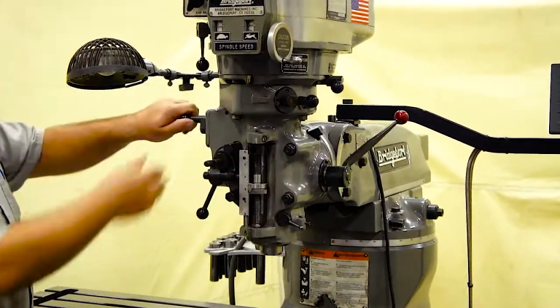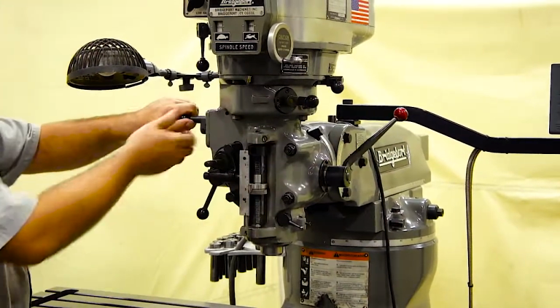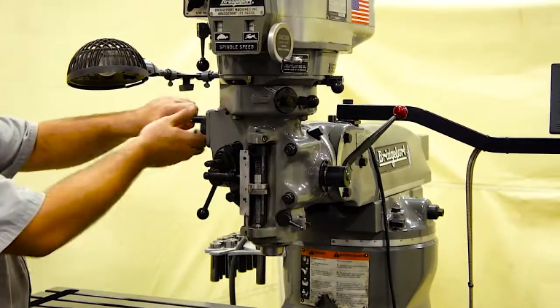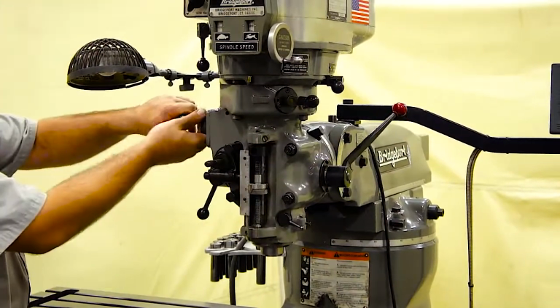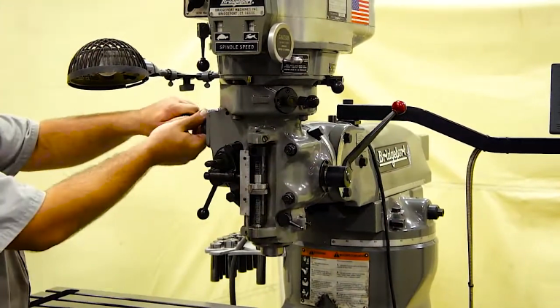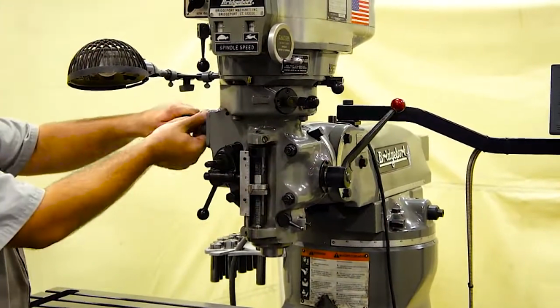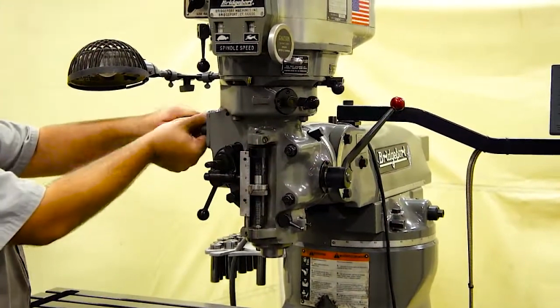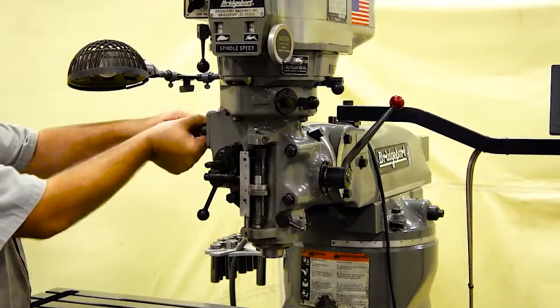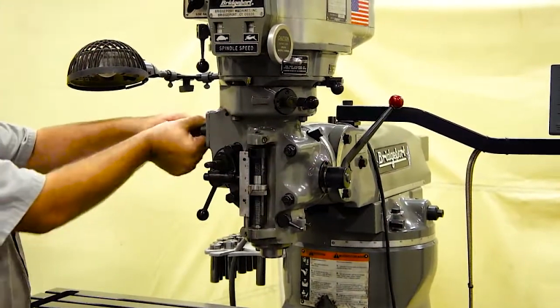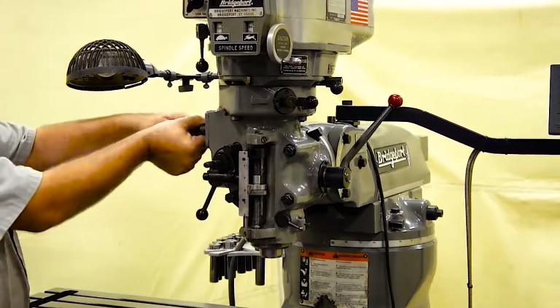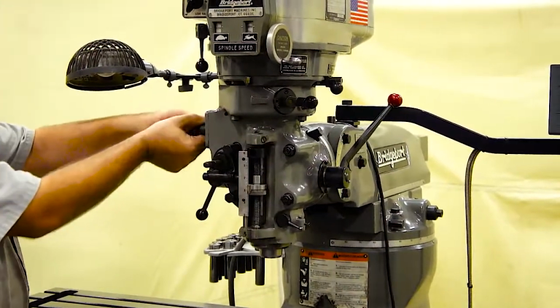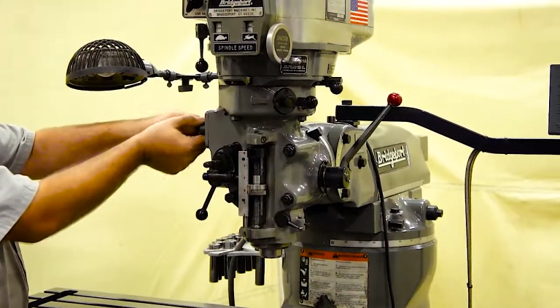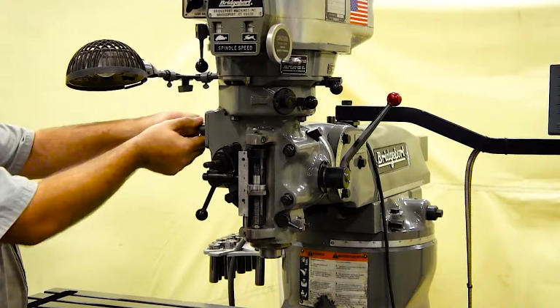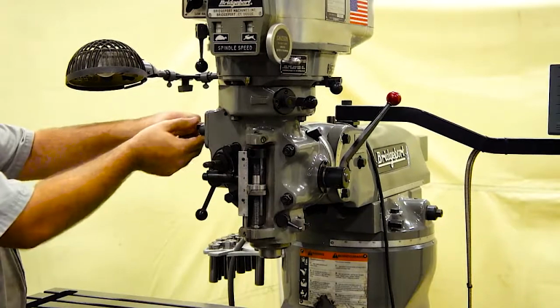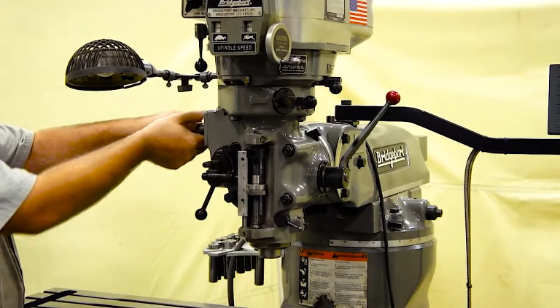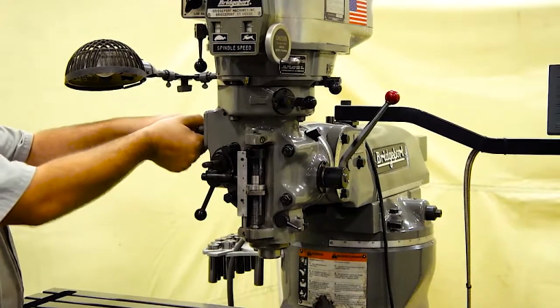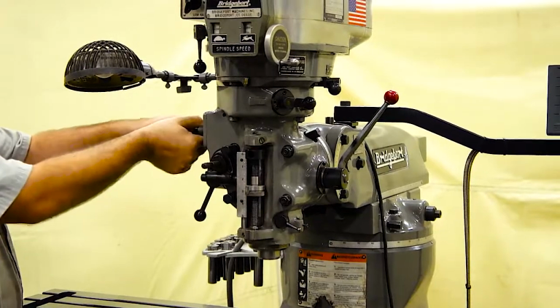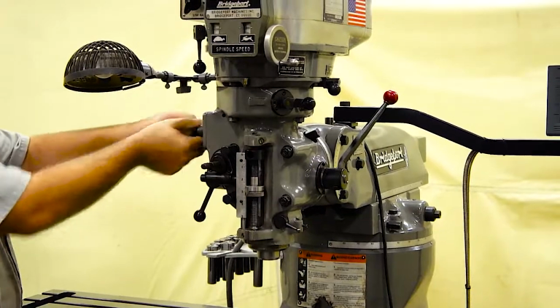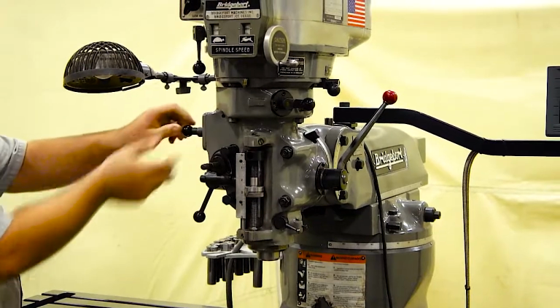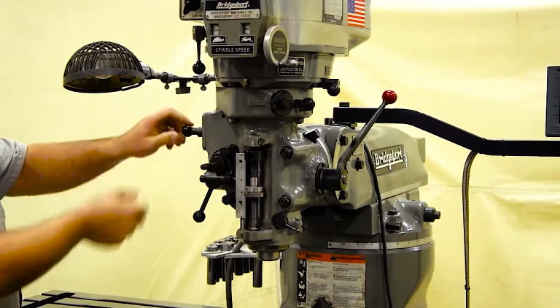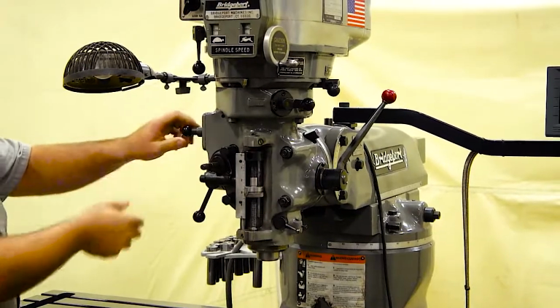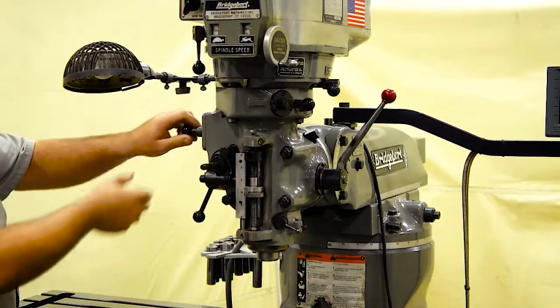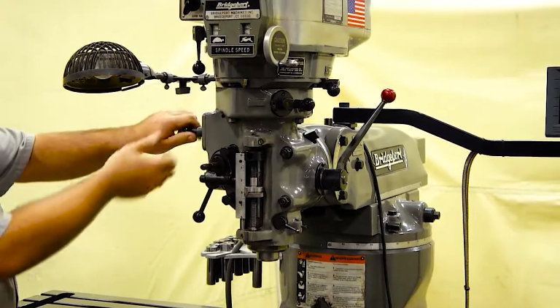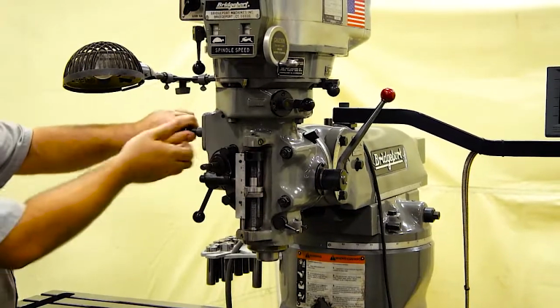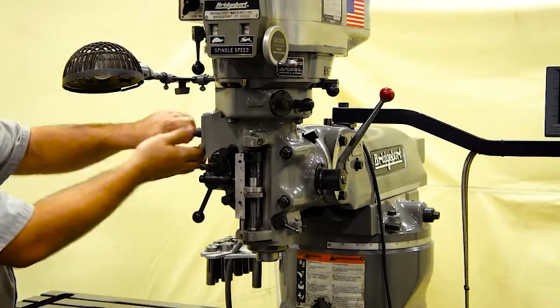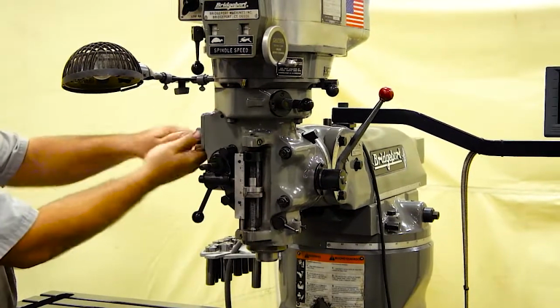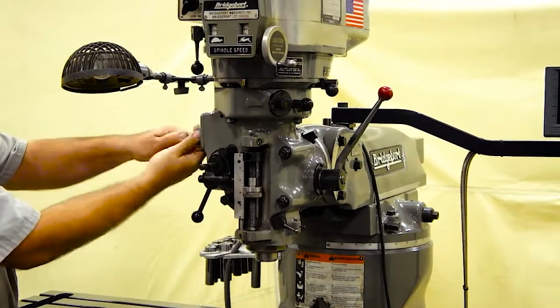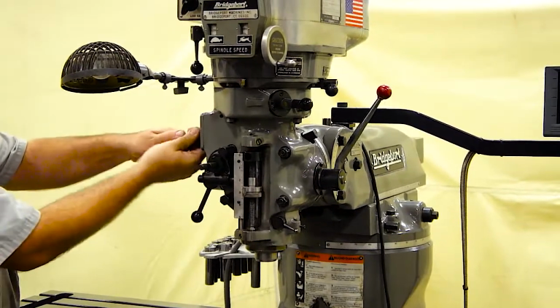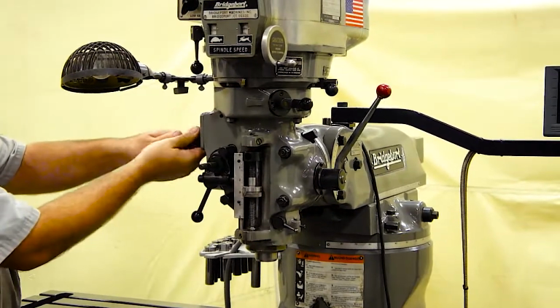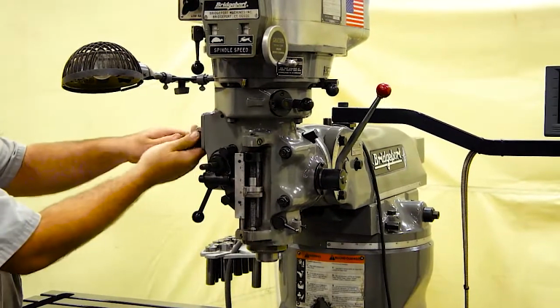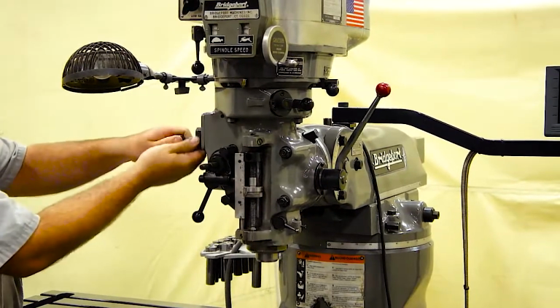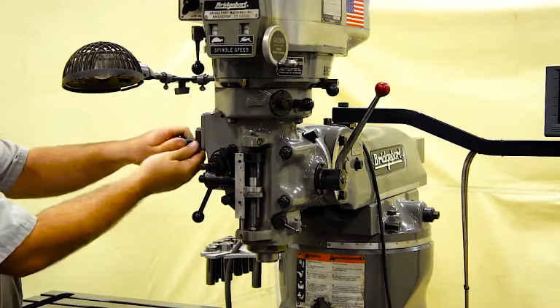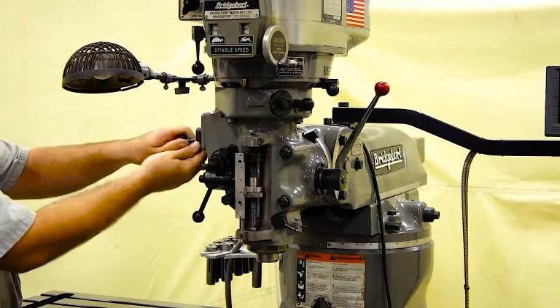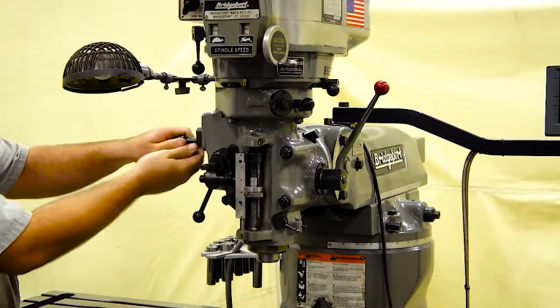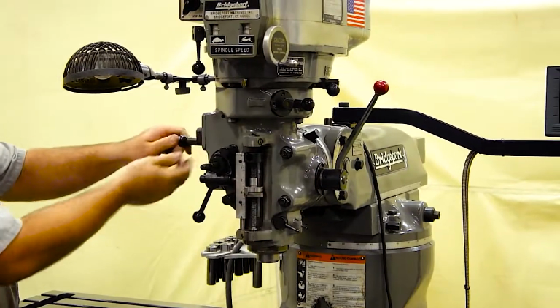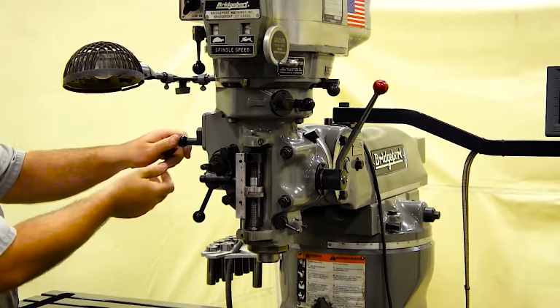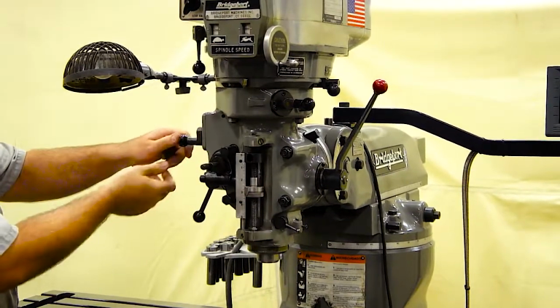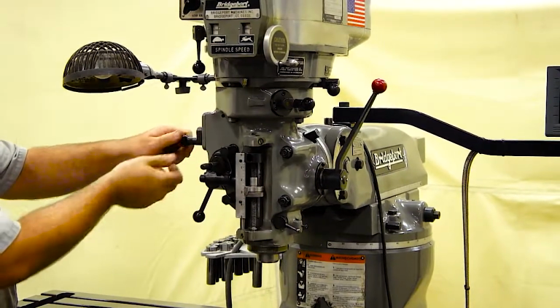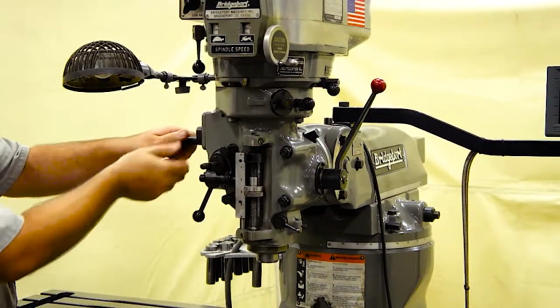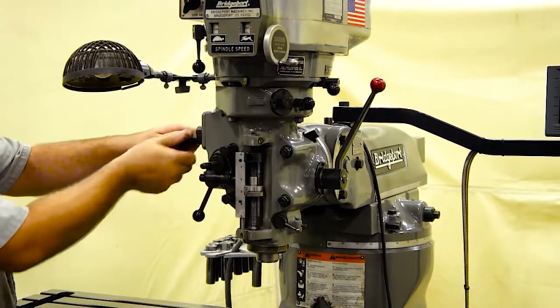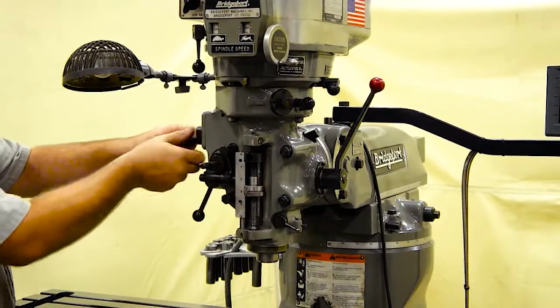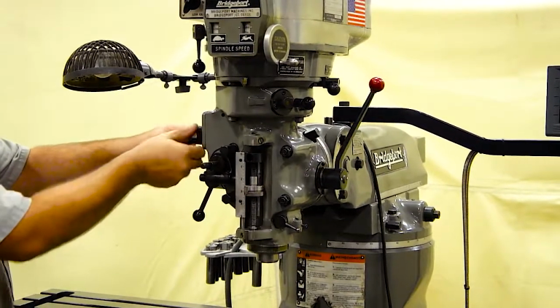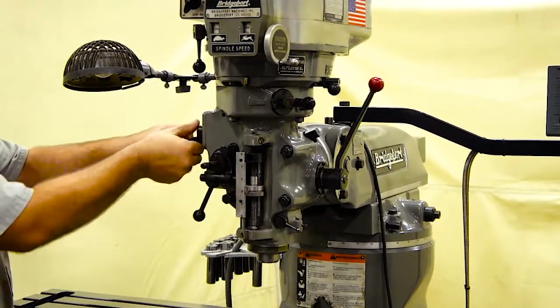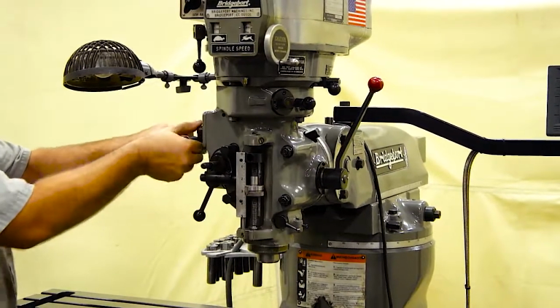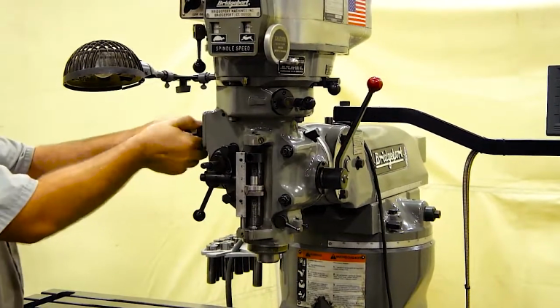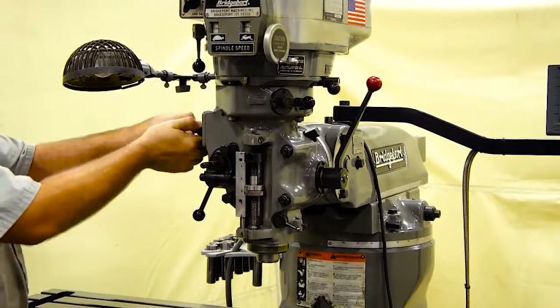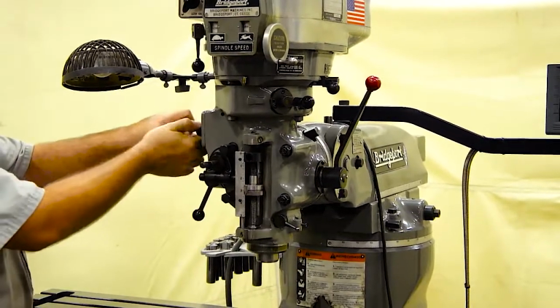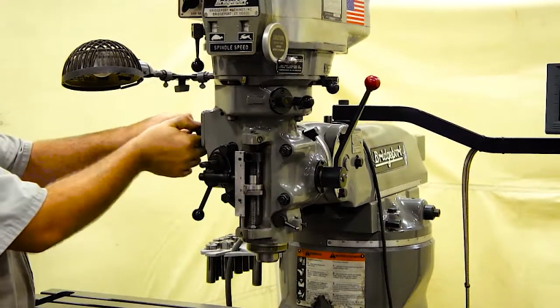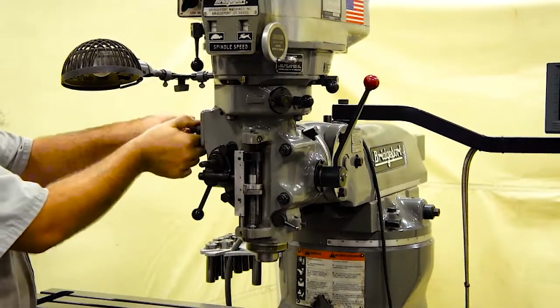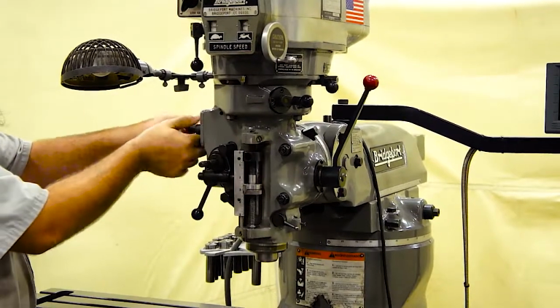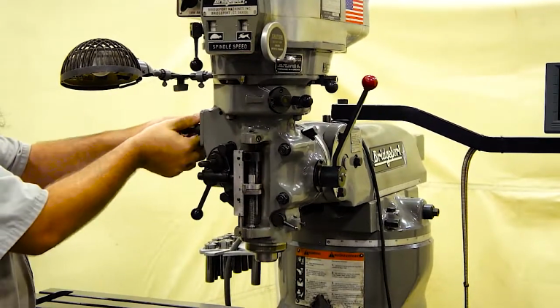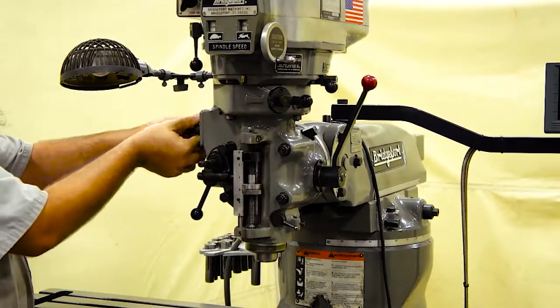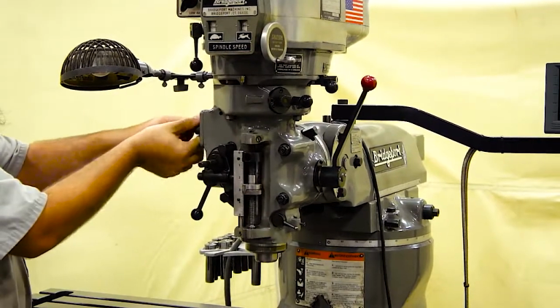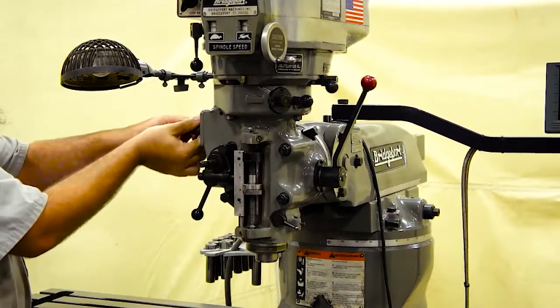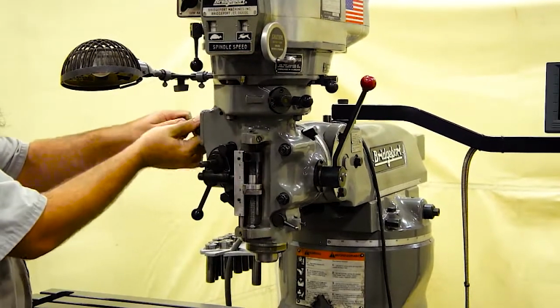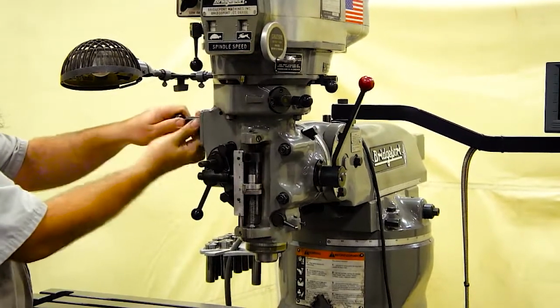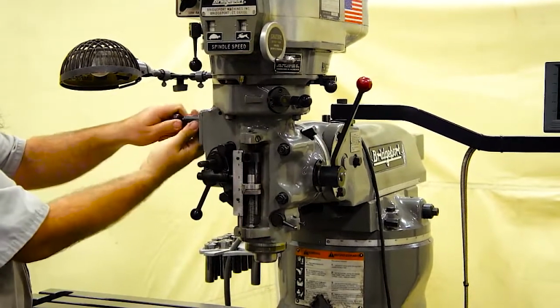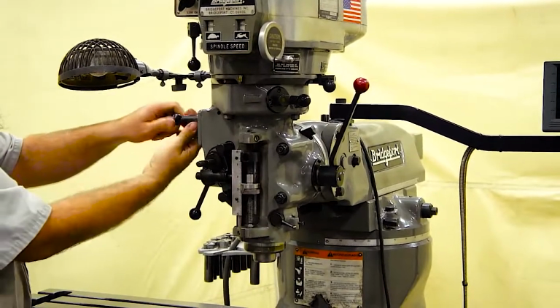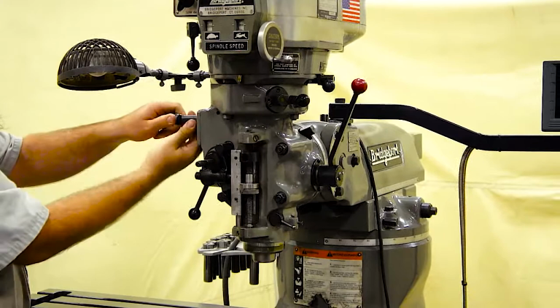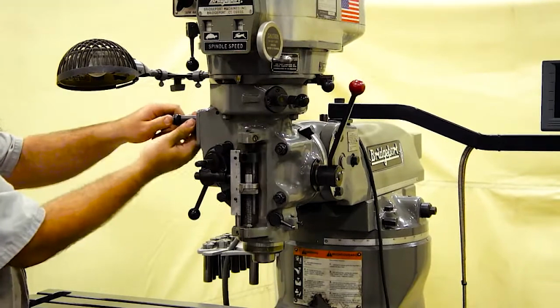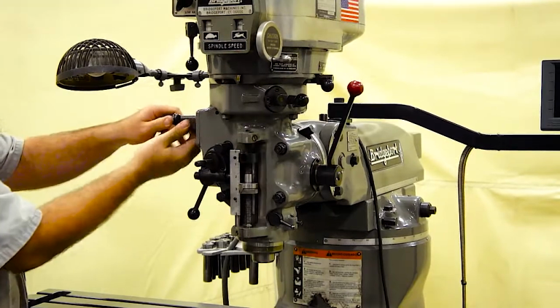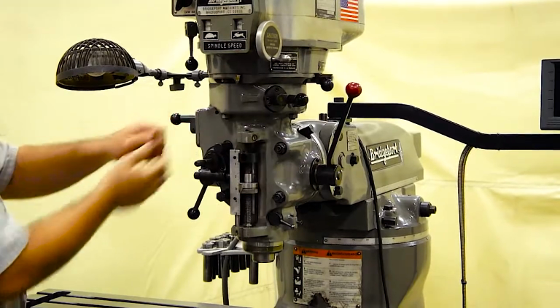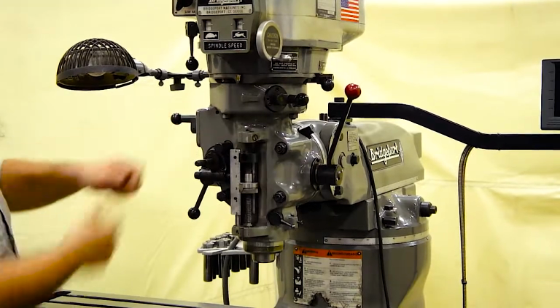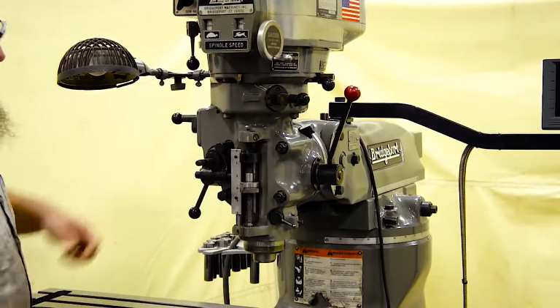High, medium, low — and back to medium and high.